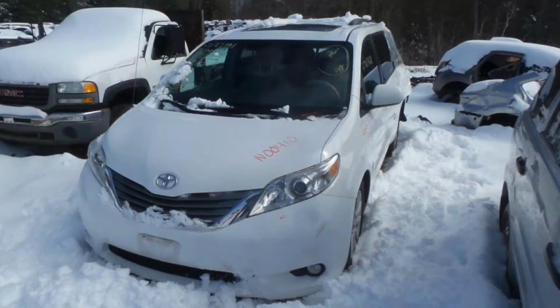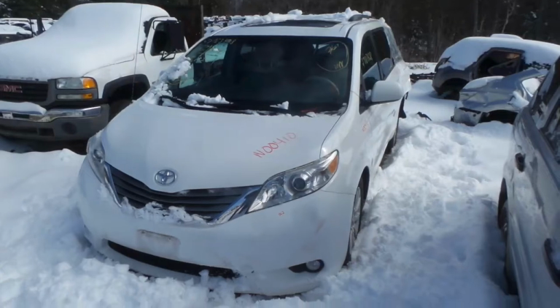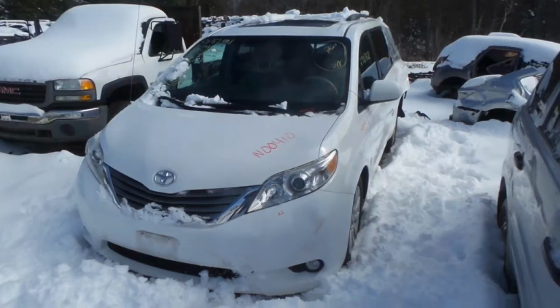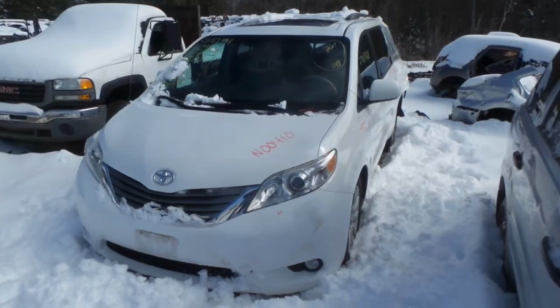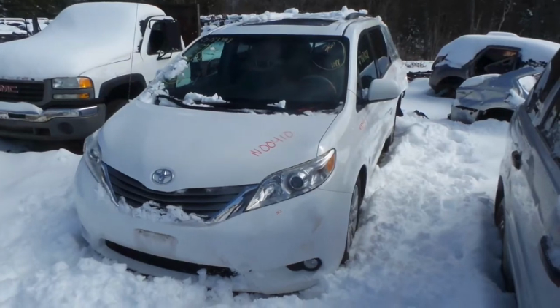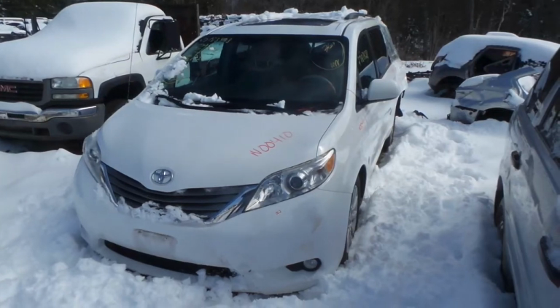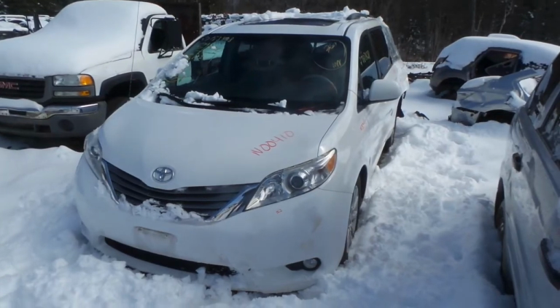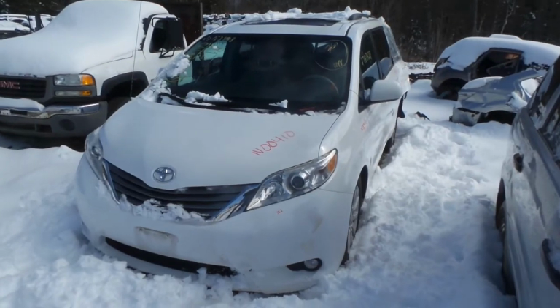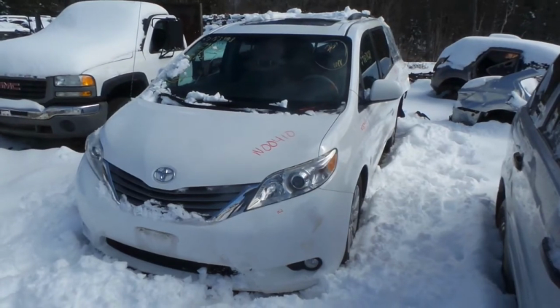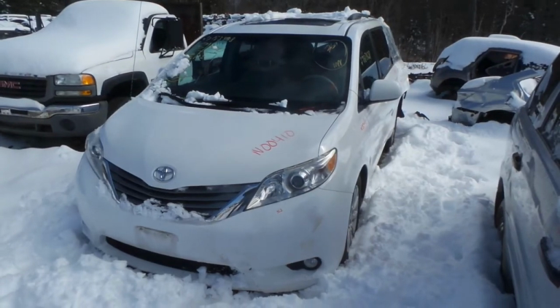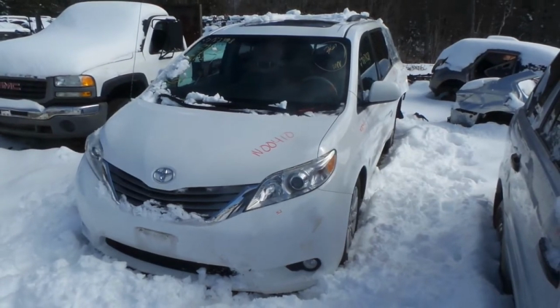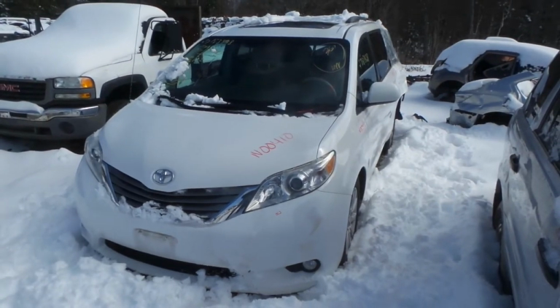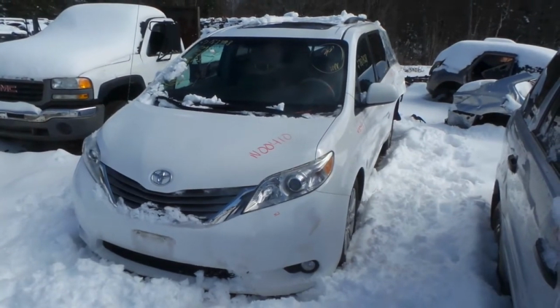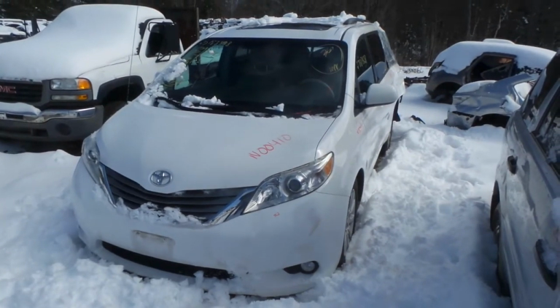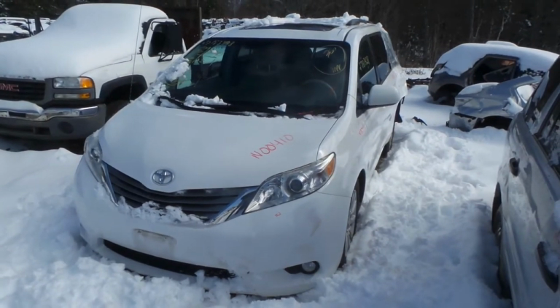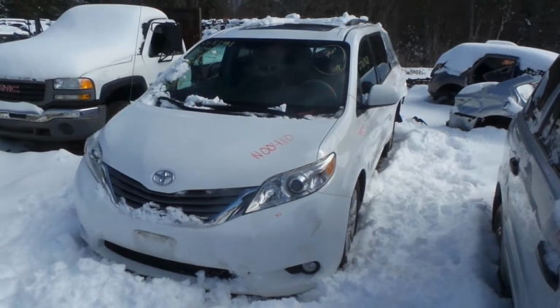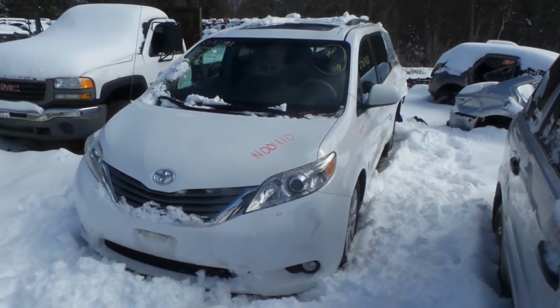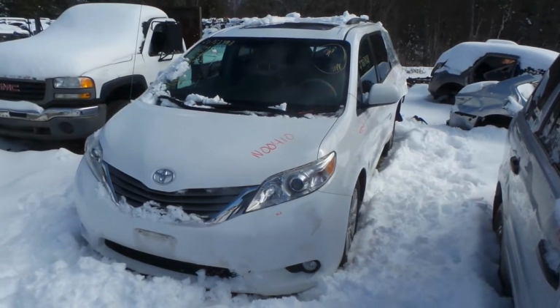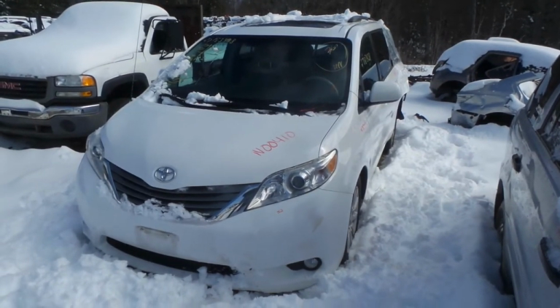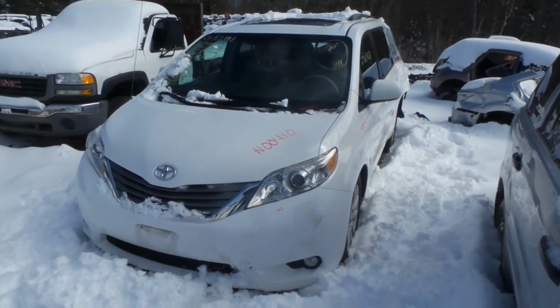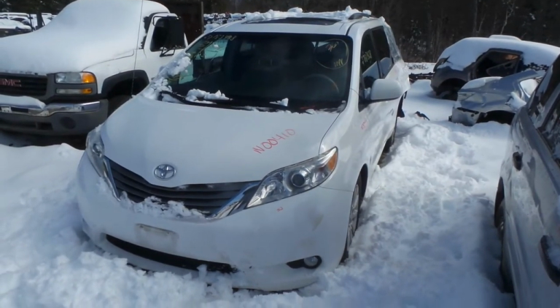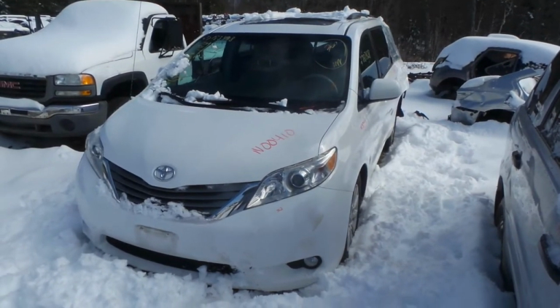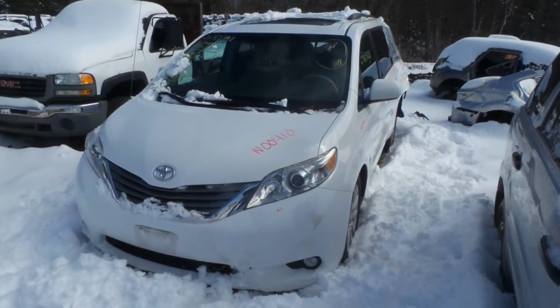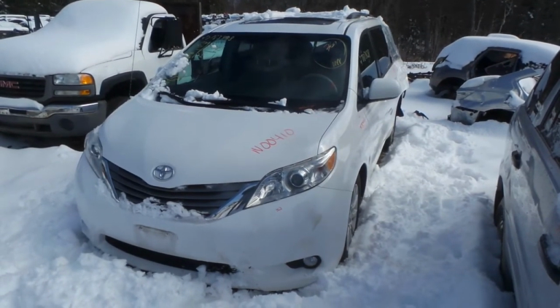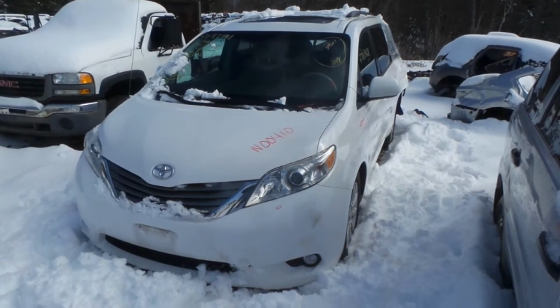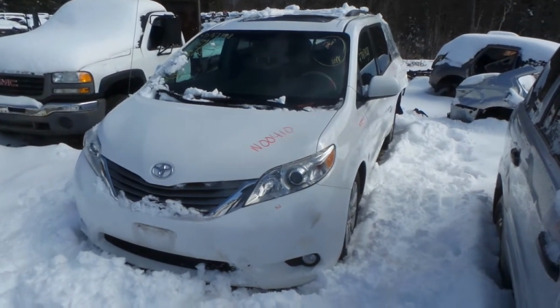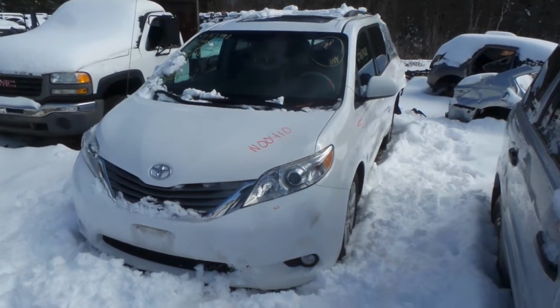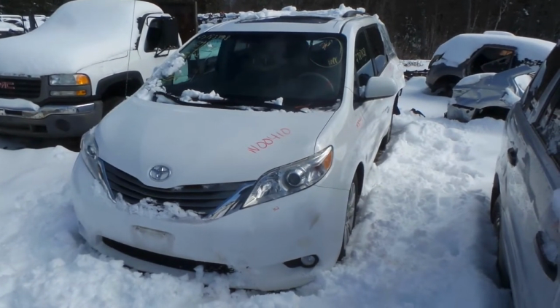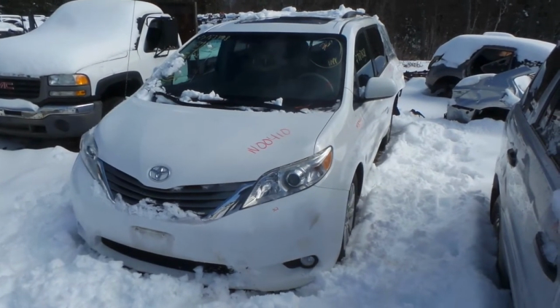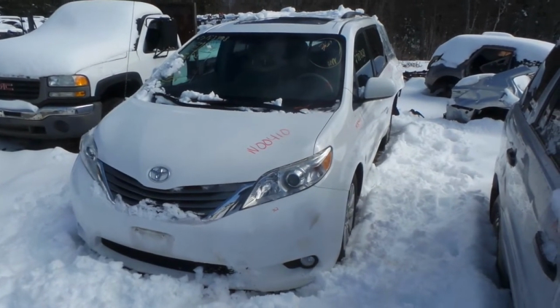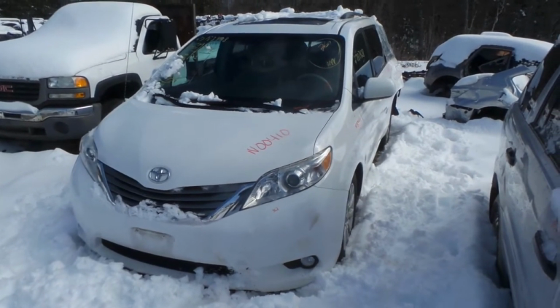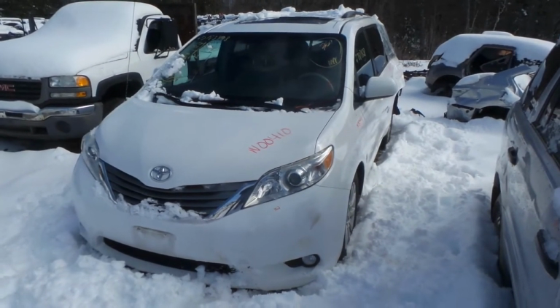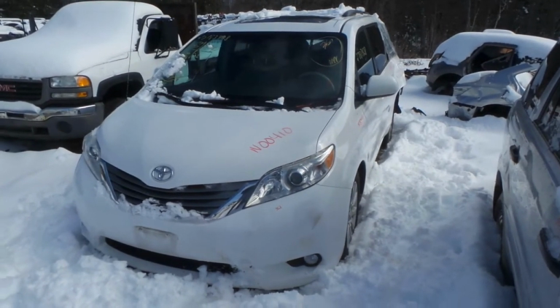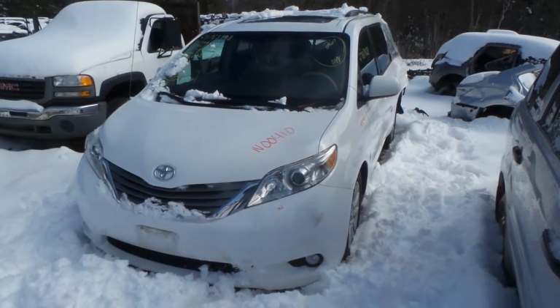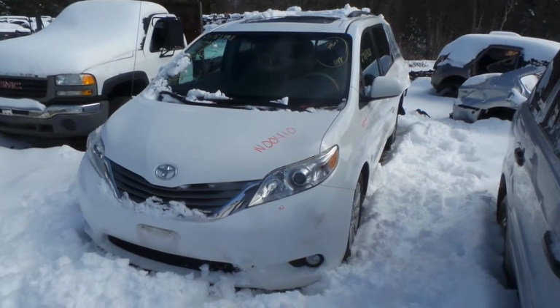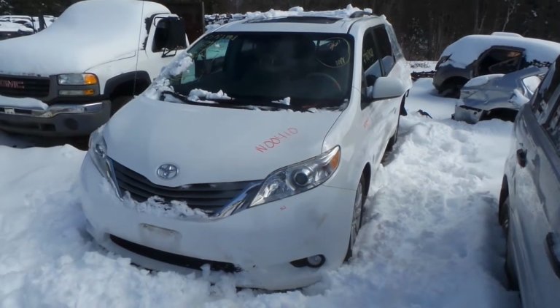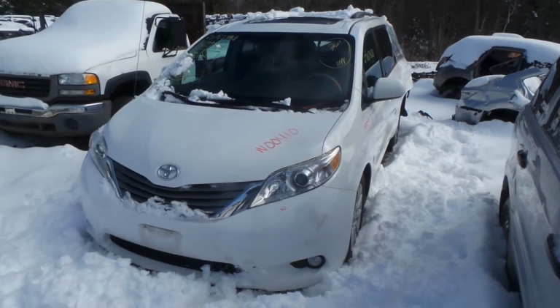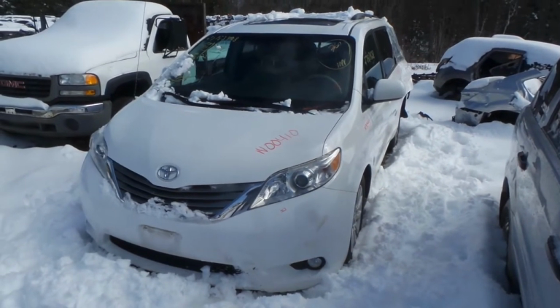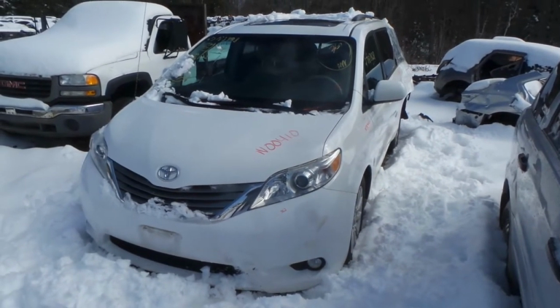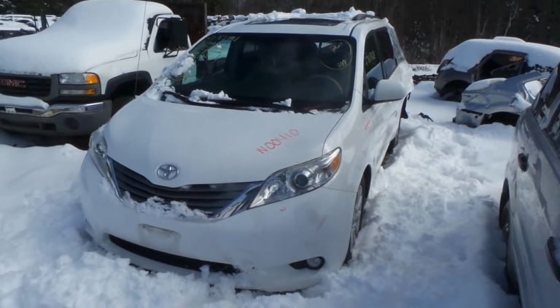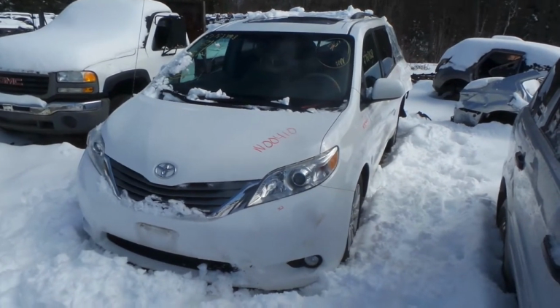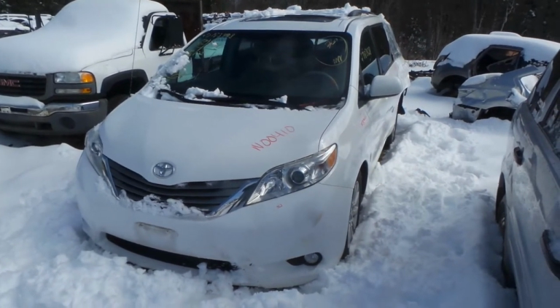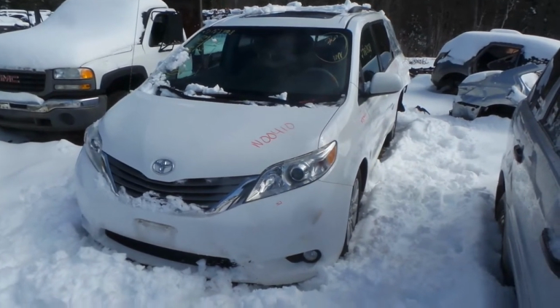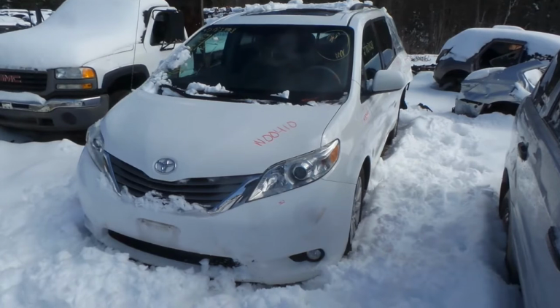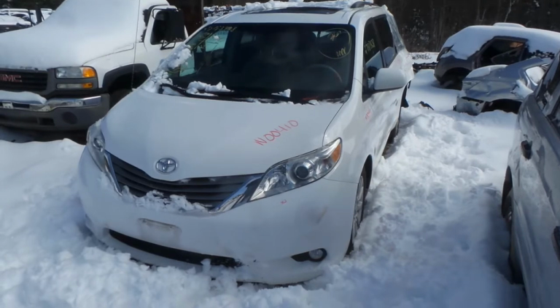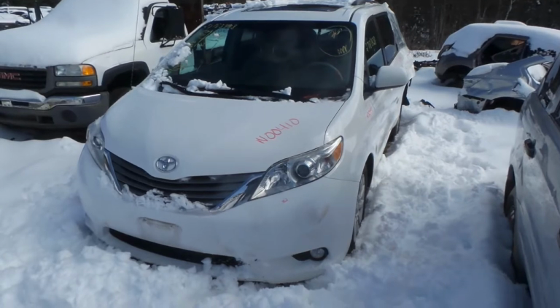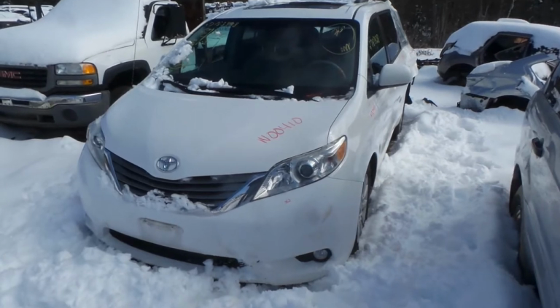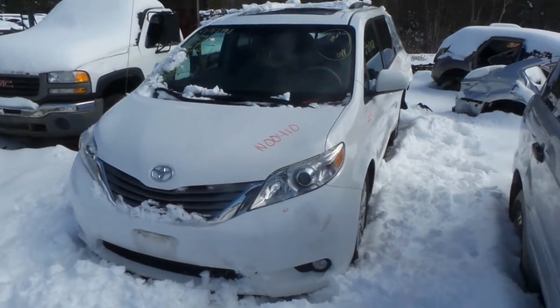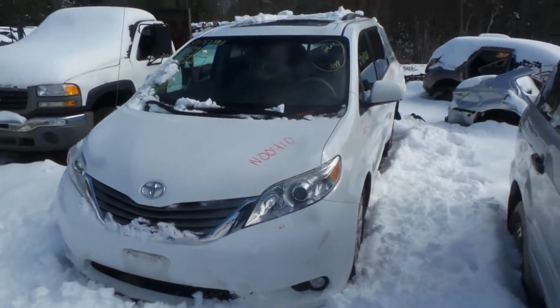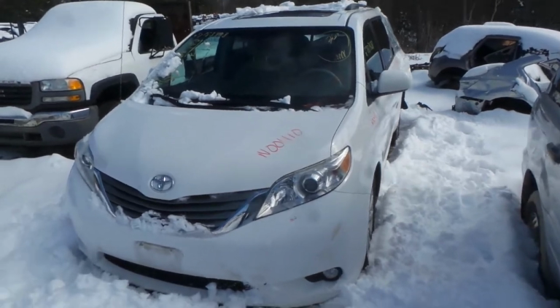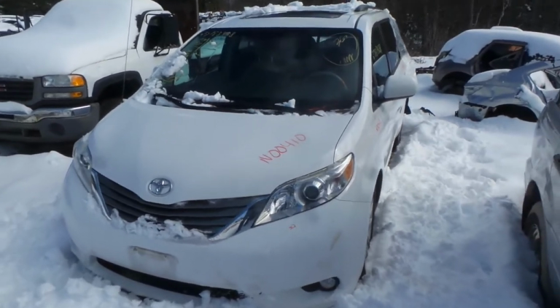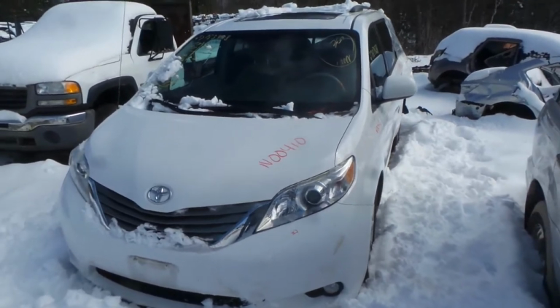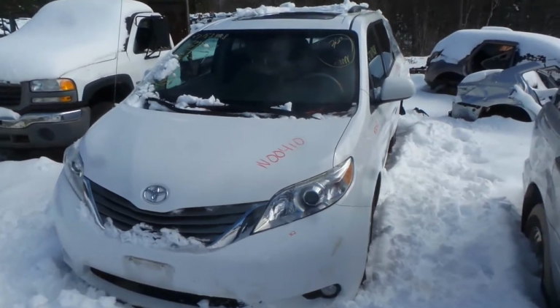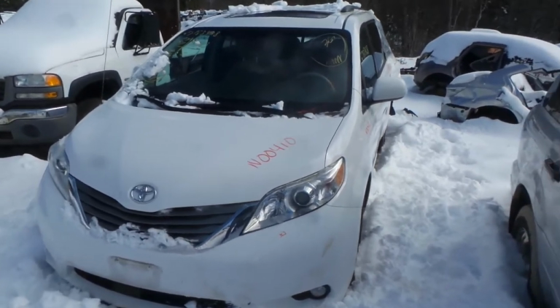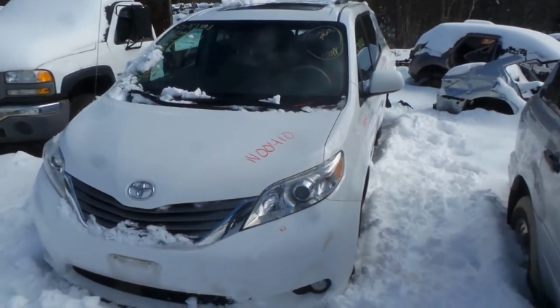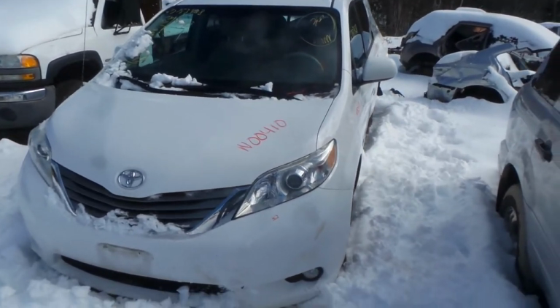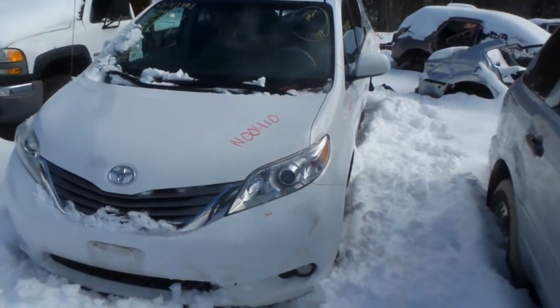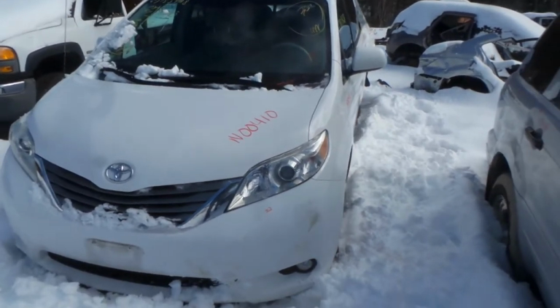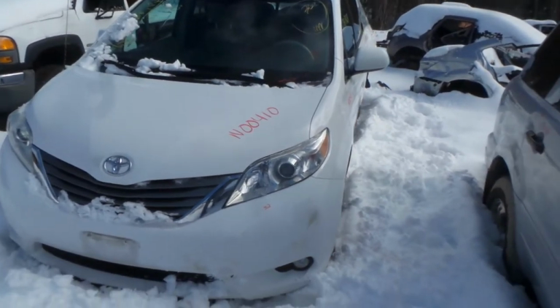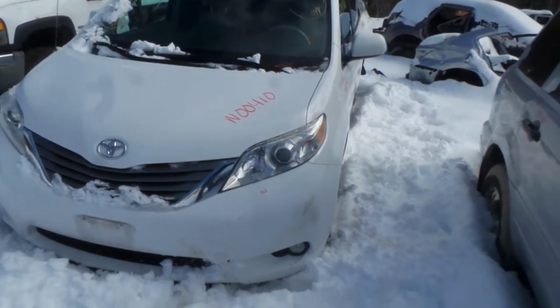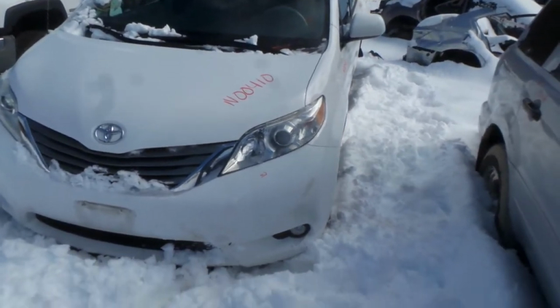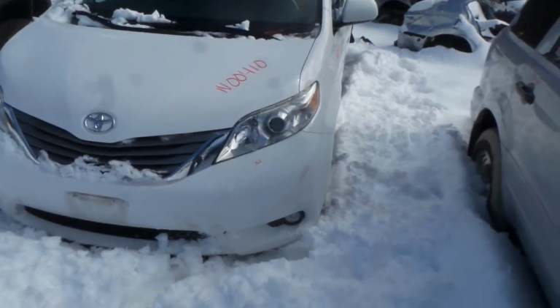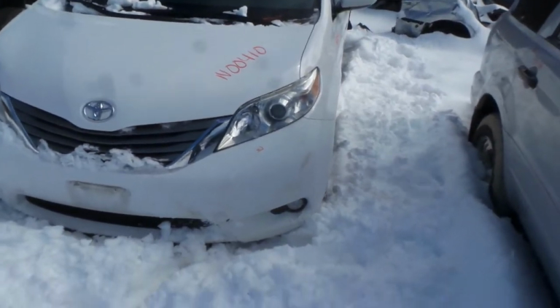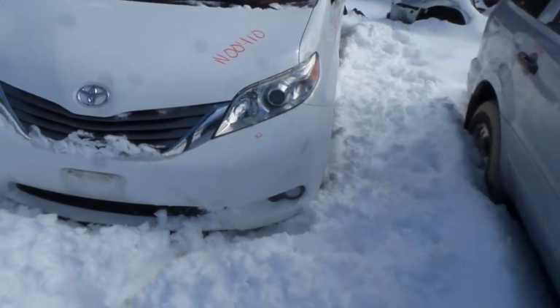Hi, it's Kyle with New England Auto and Truck Recycler. We're parting out a 2013 Toyota Sienna. Stock number is N00410. It's got 87K miles.